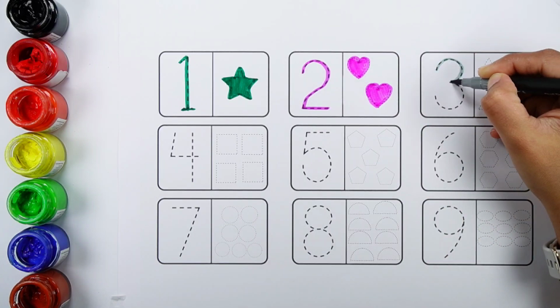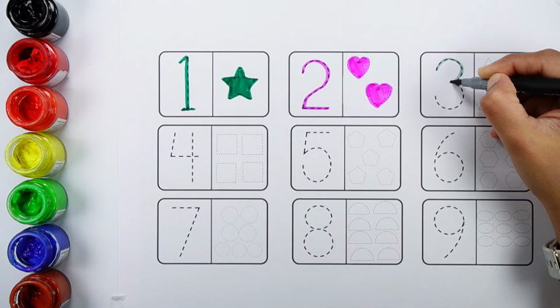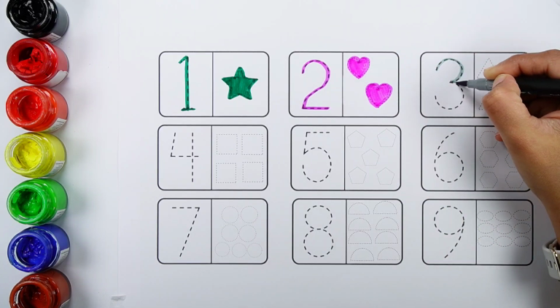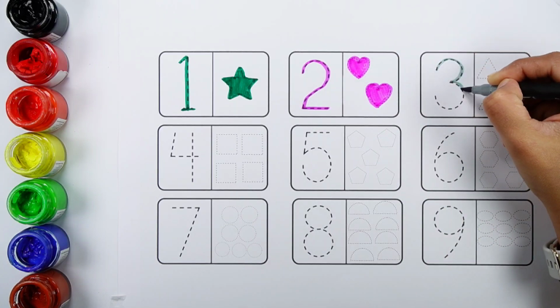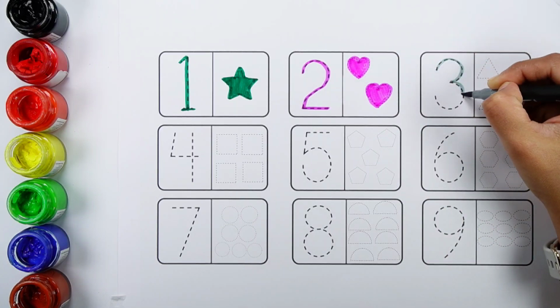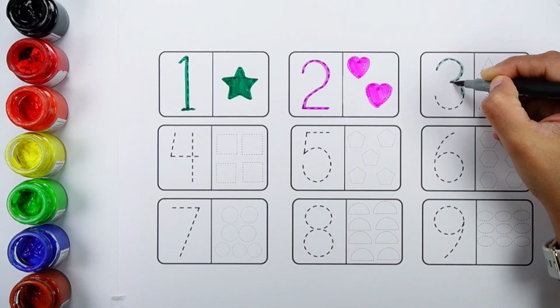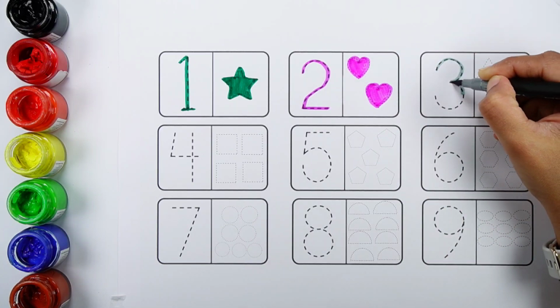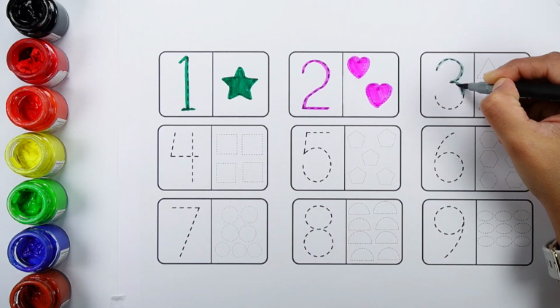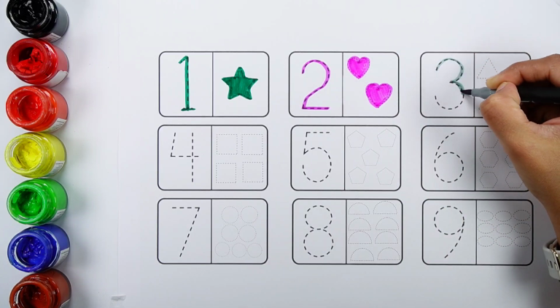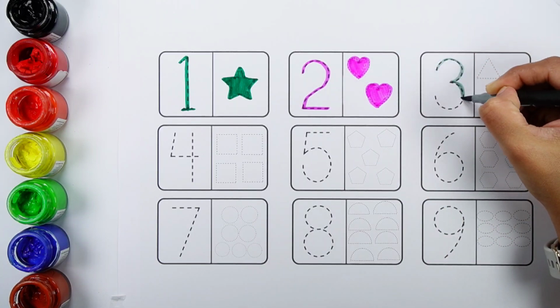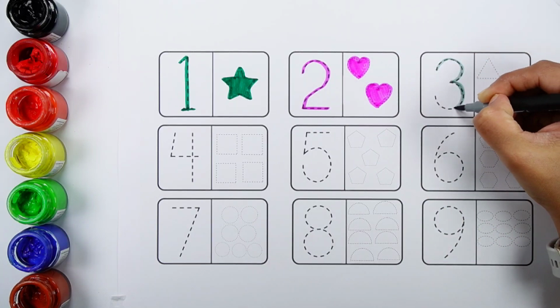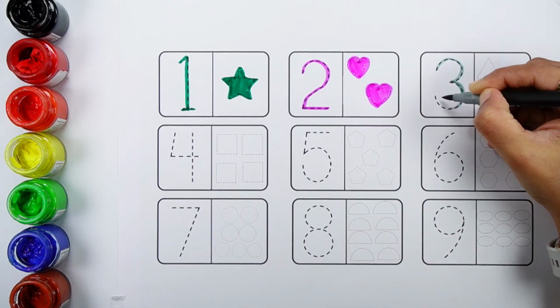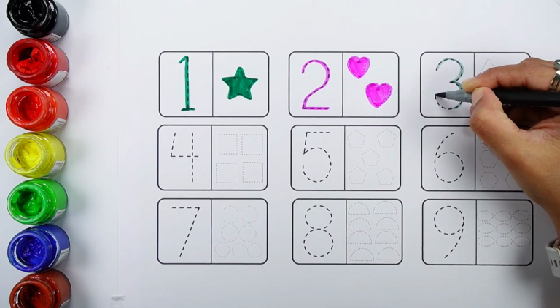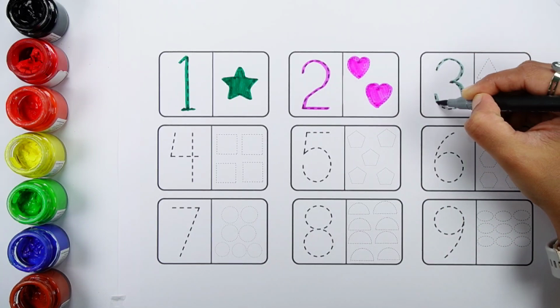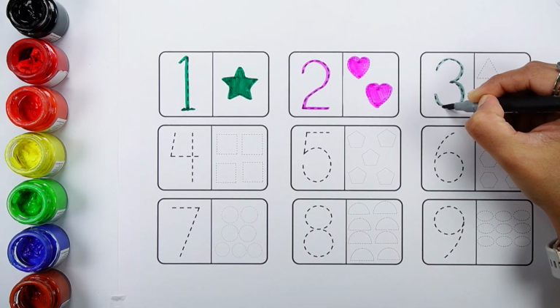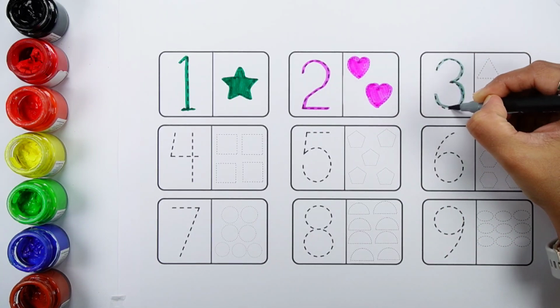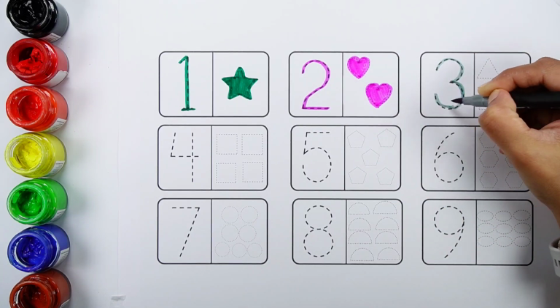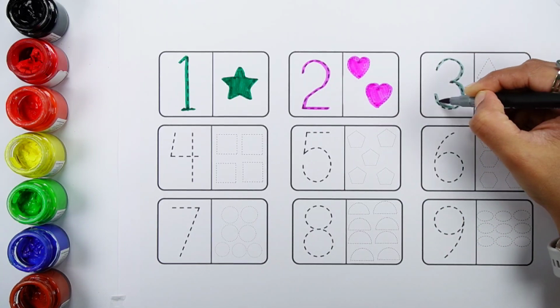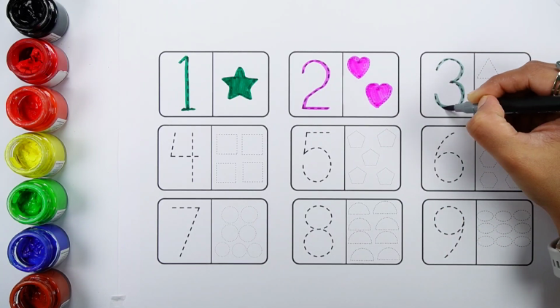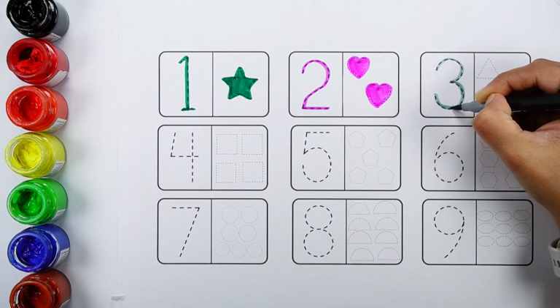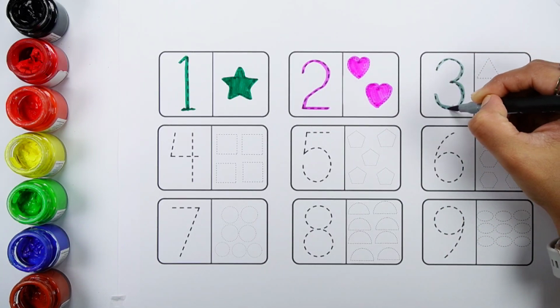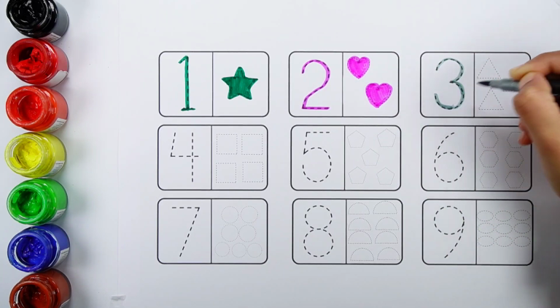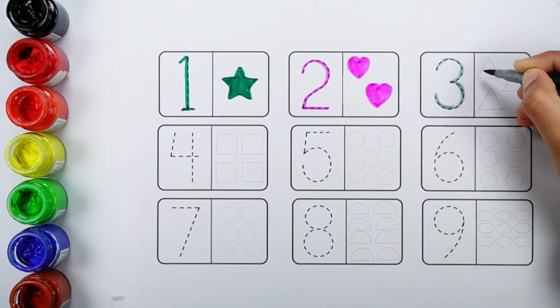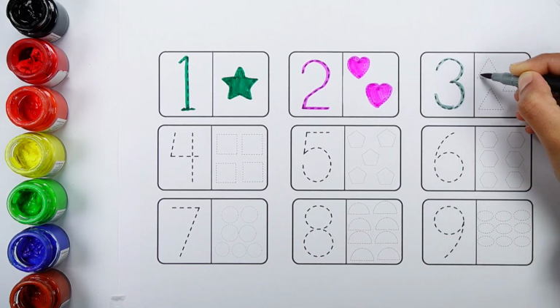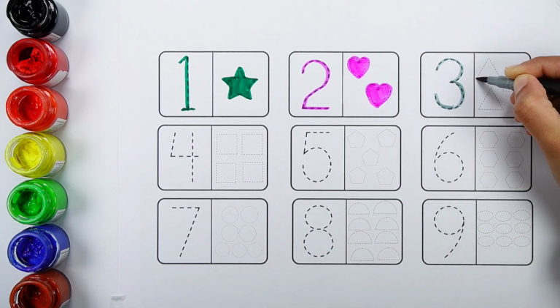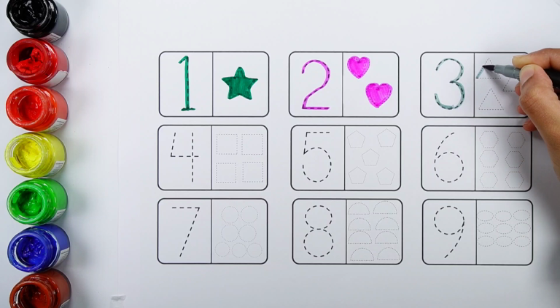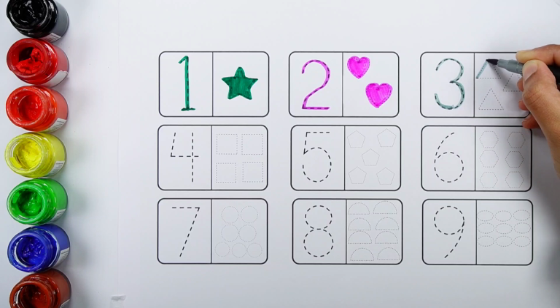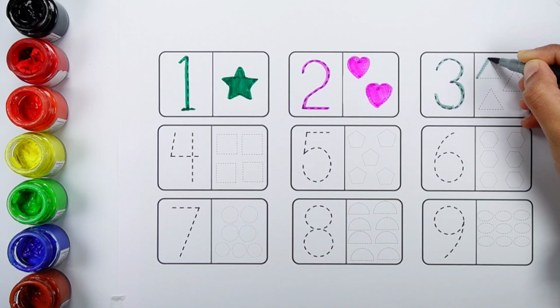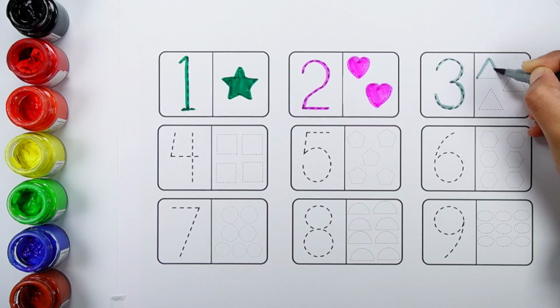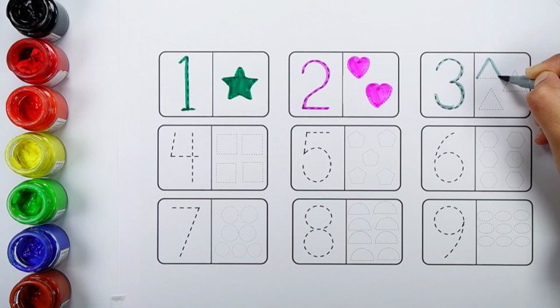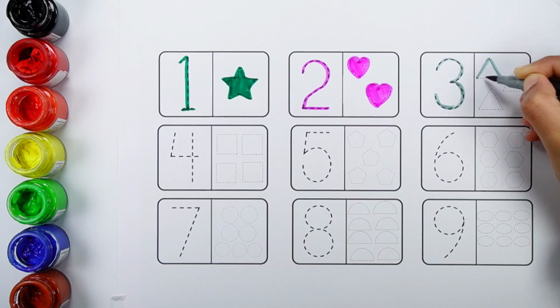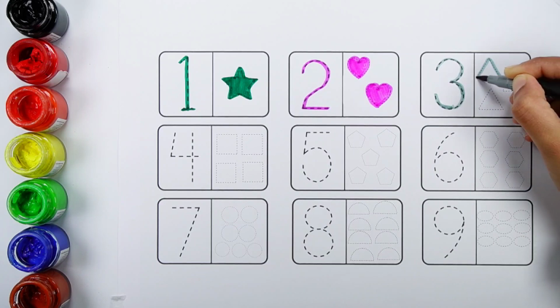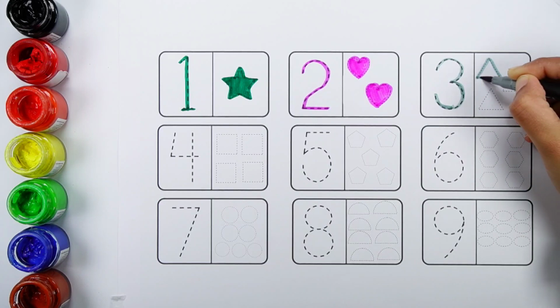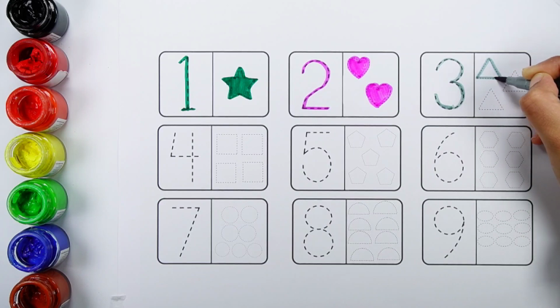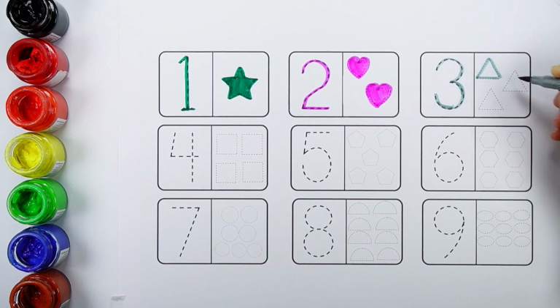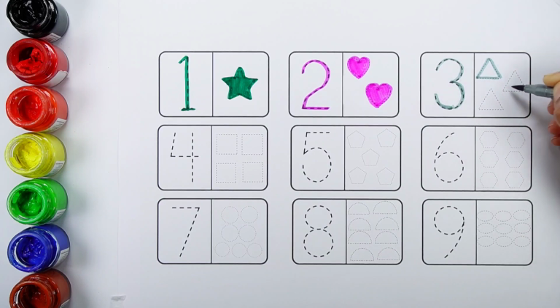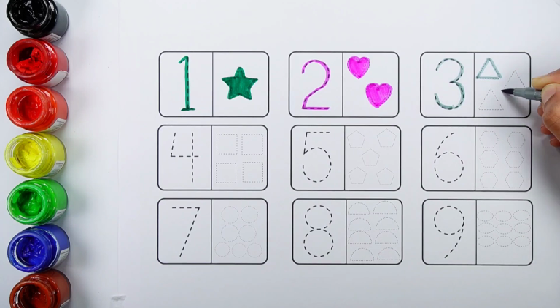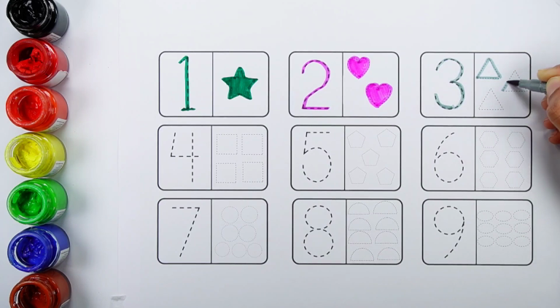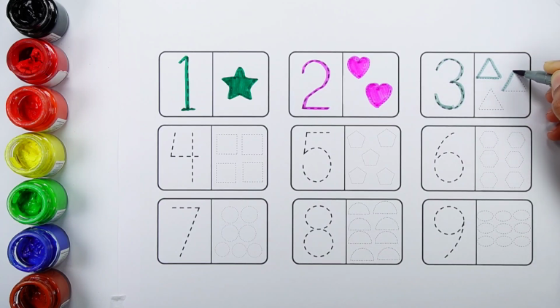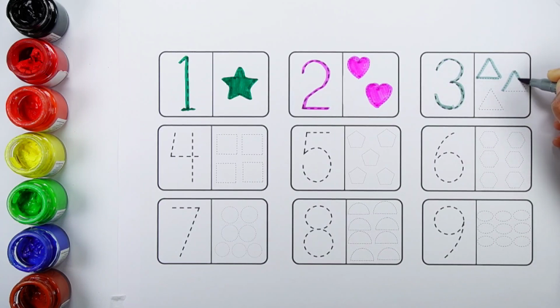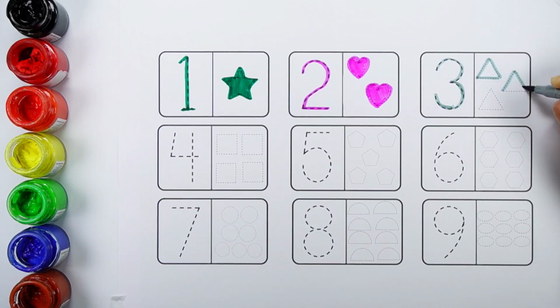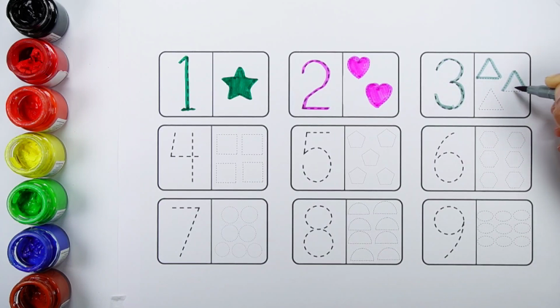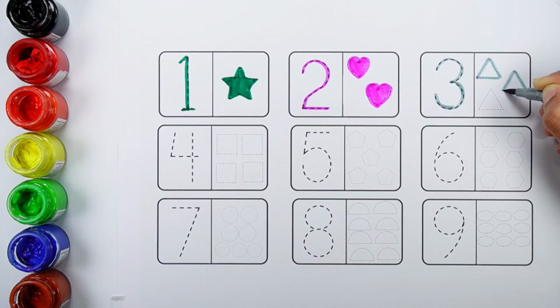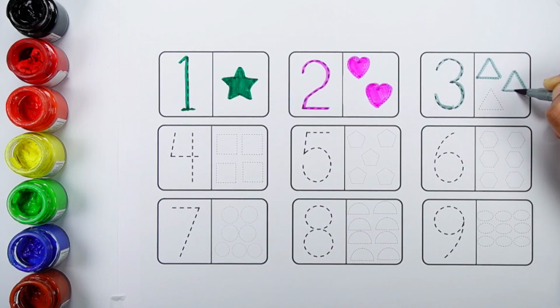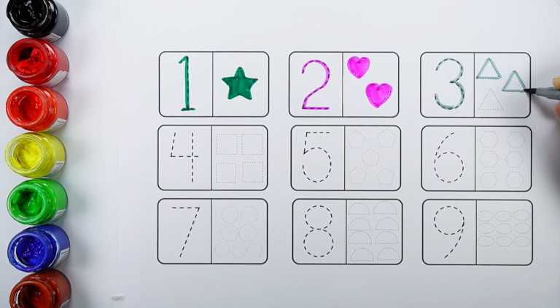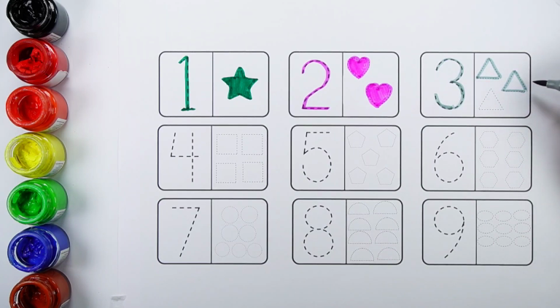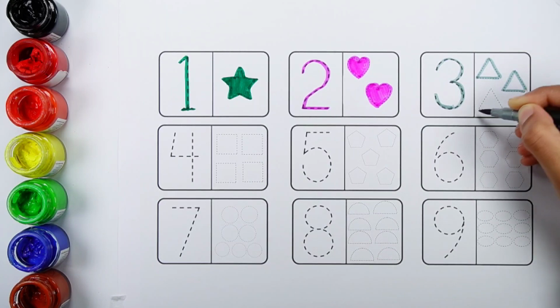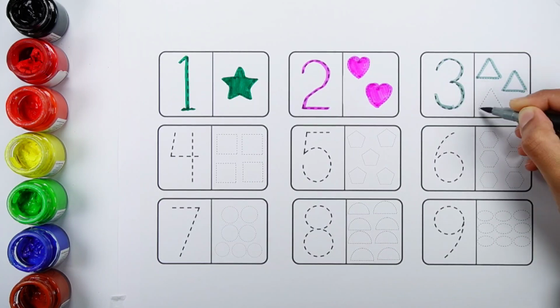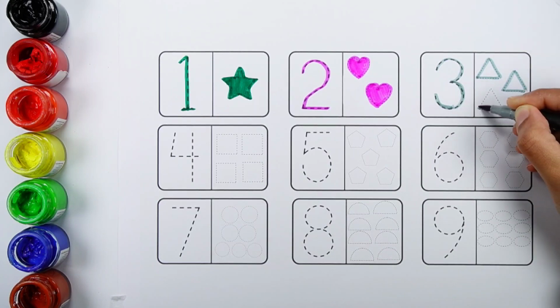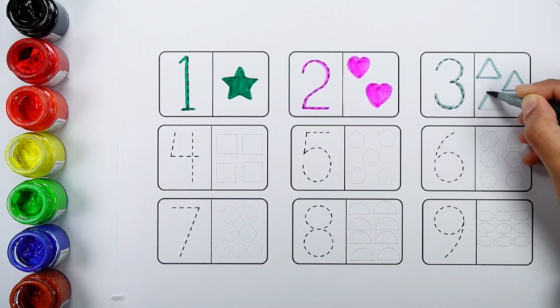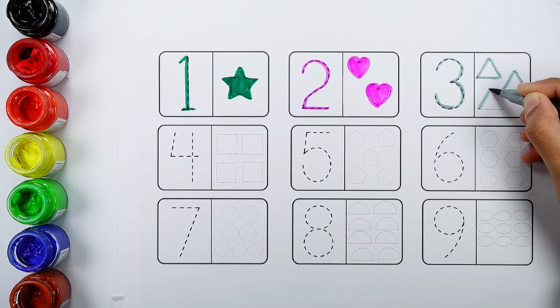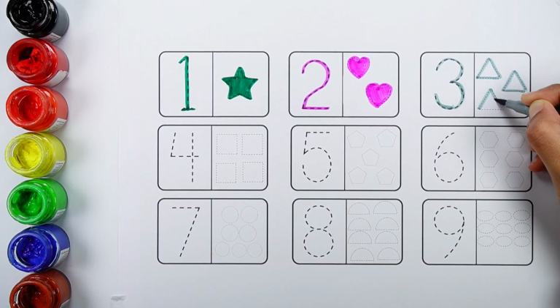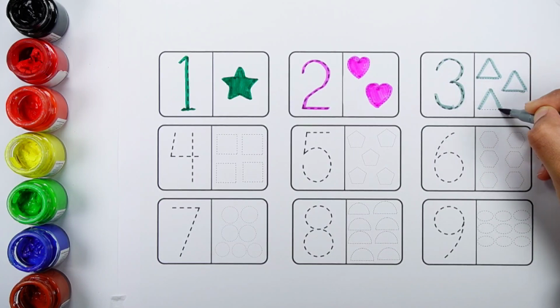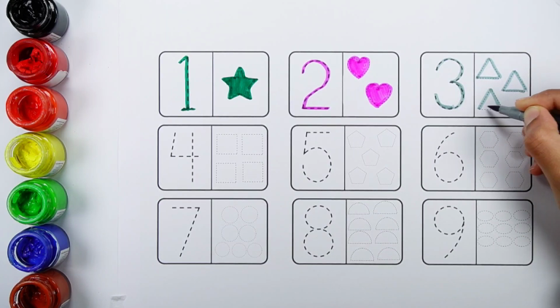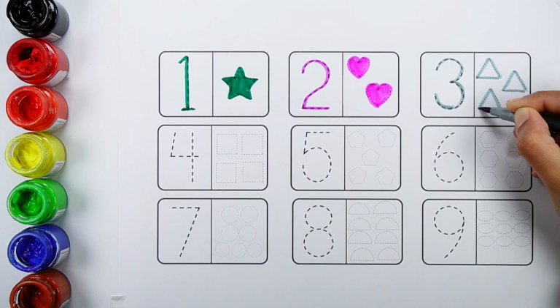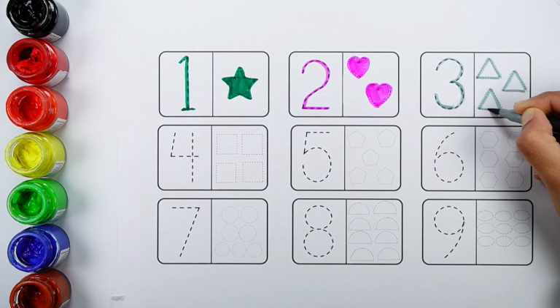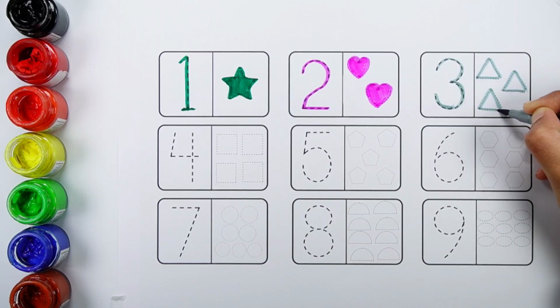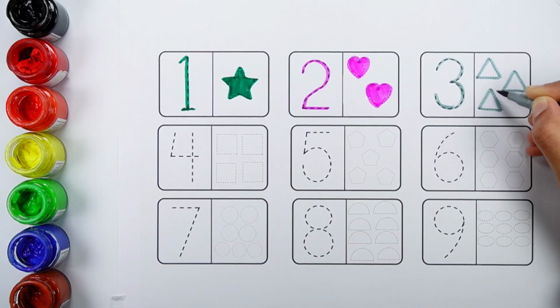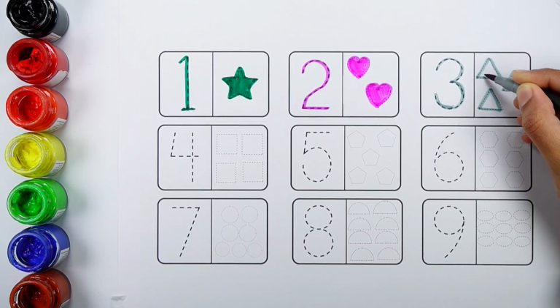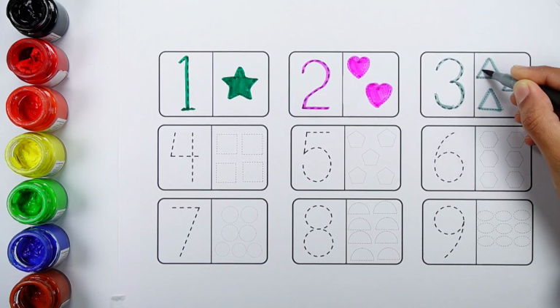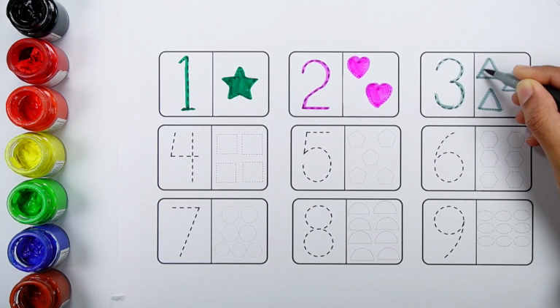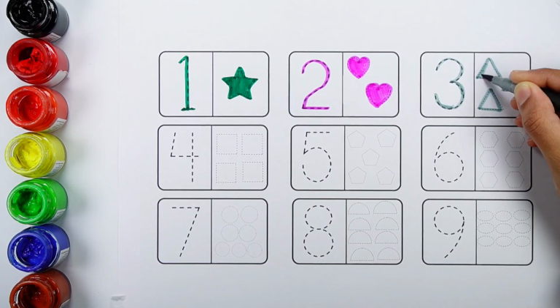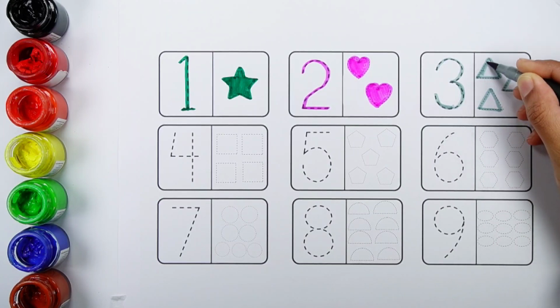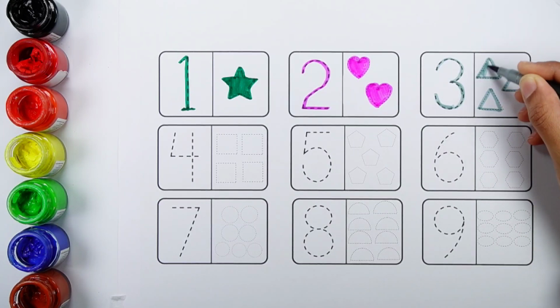Number three. One, two, three. Three triangles.